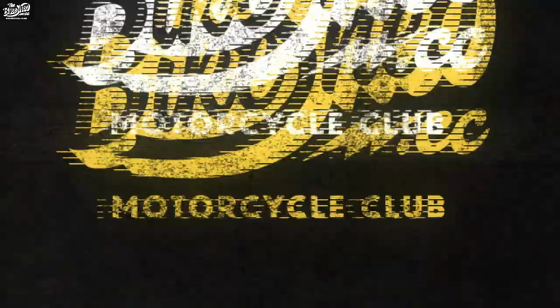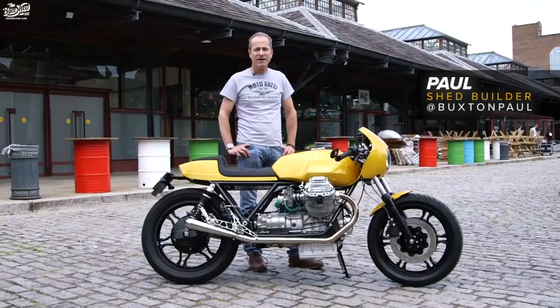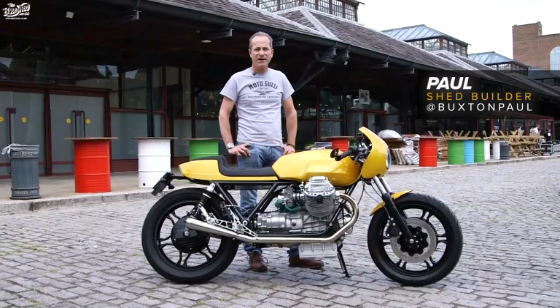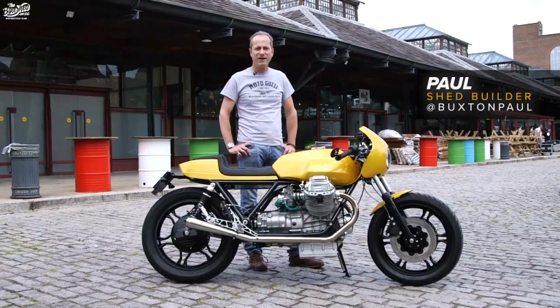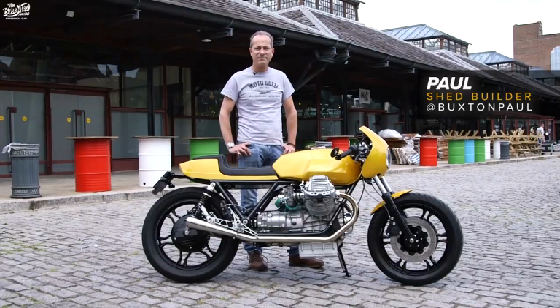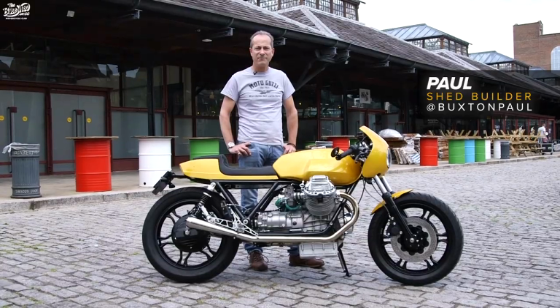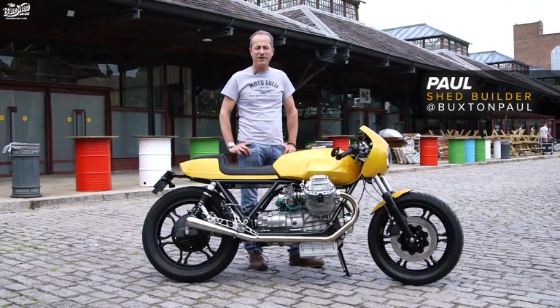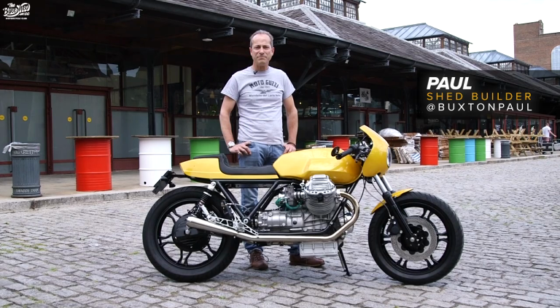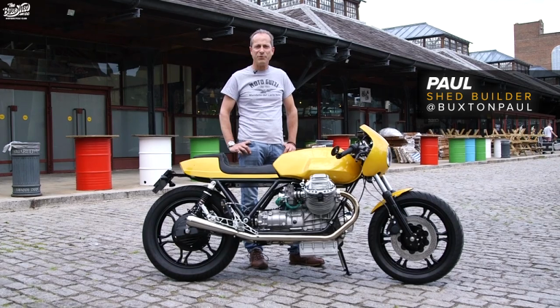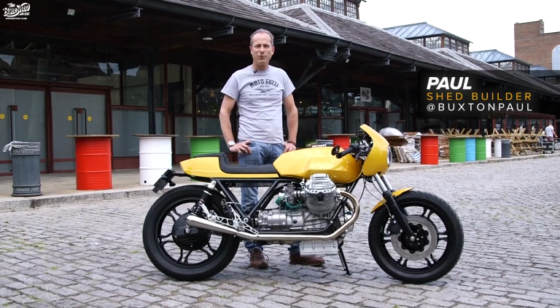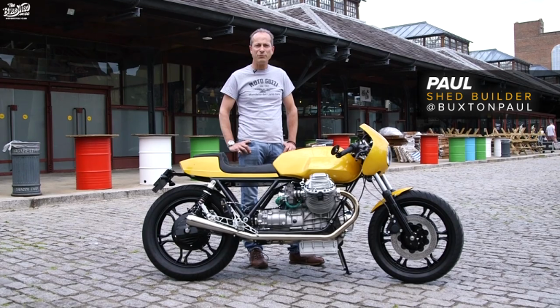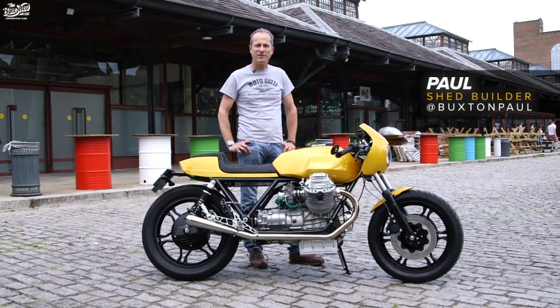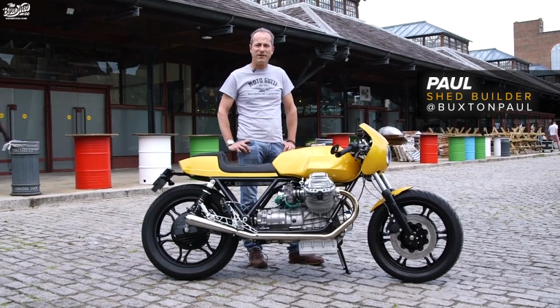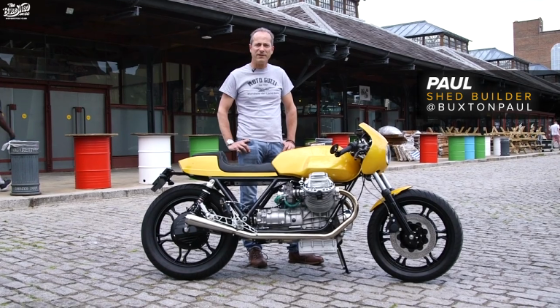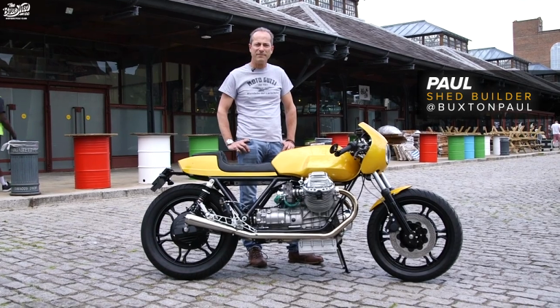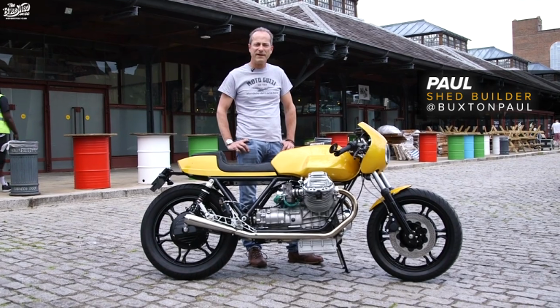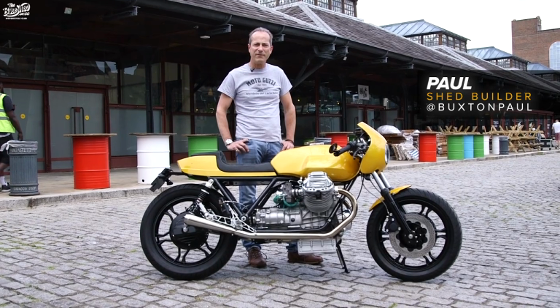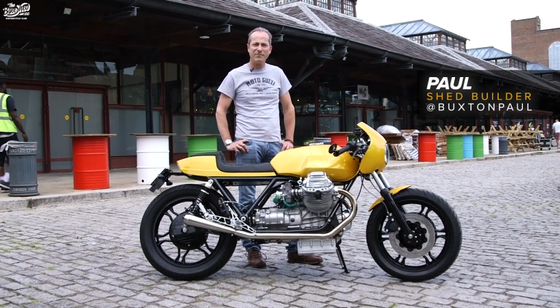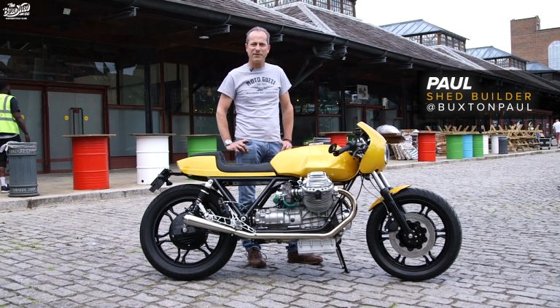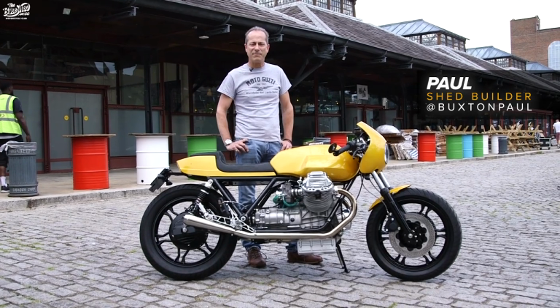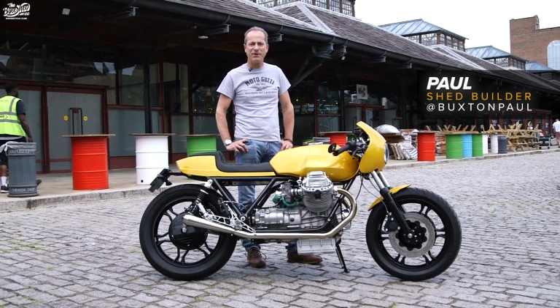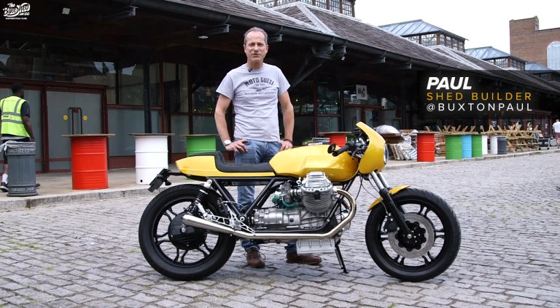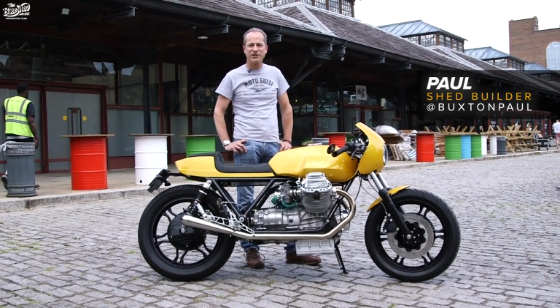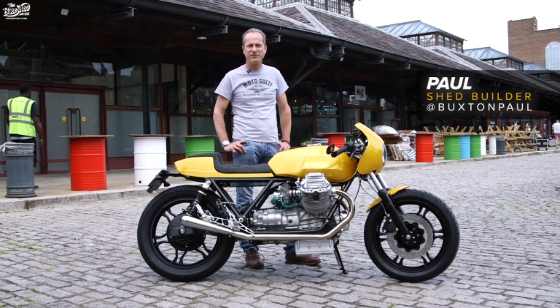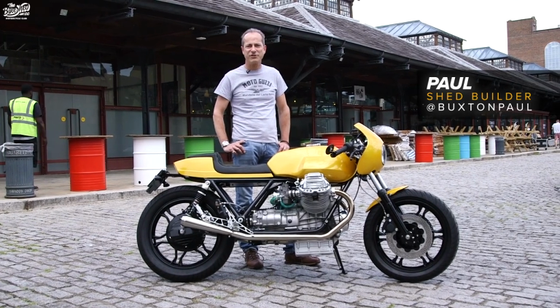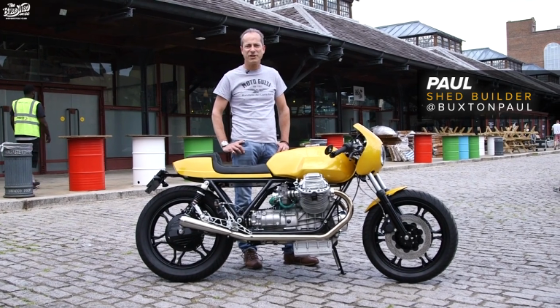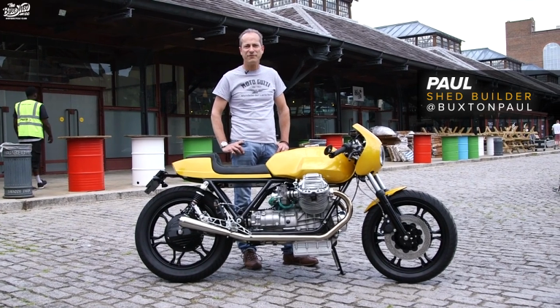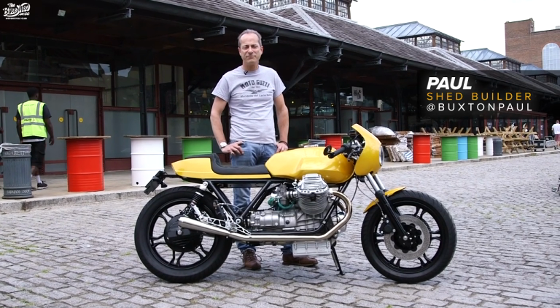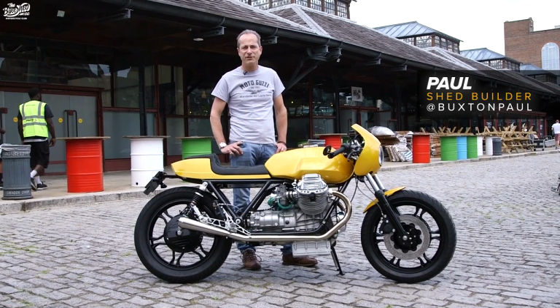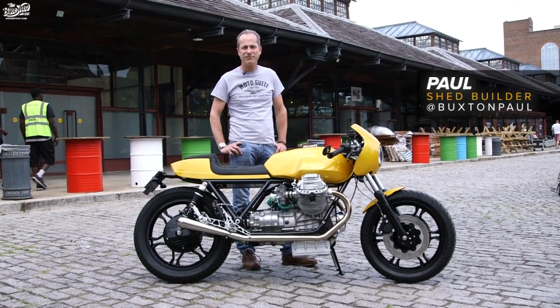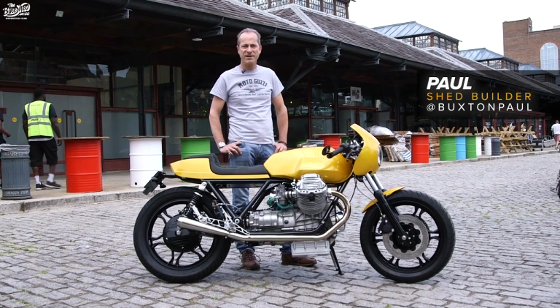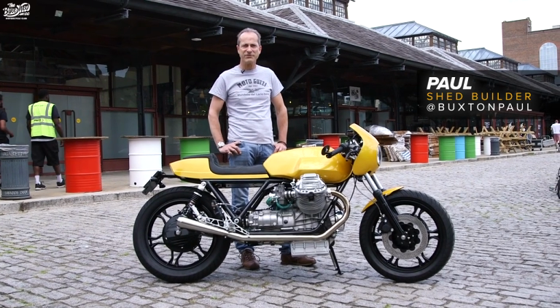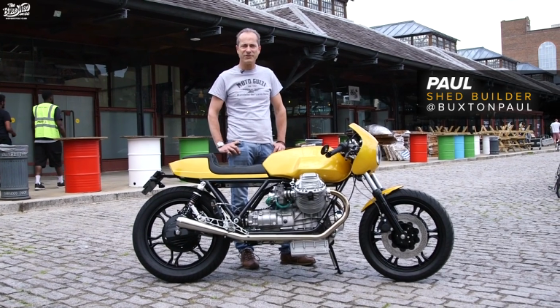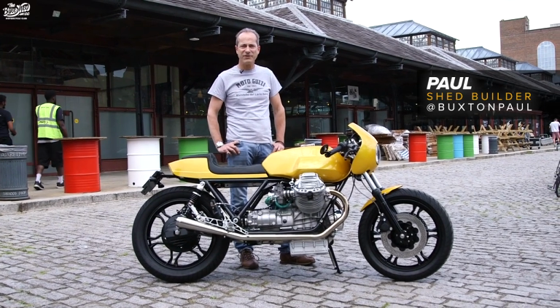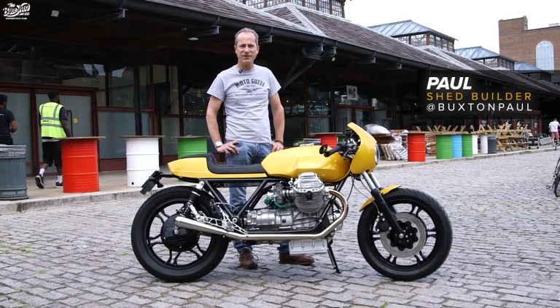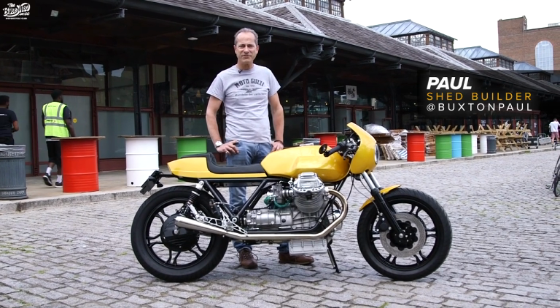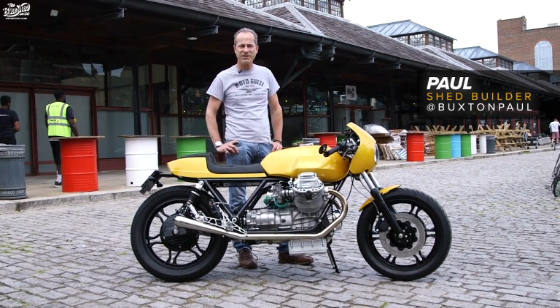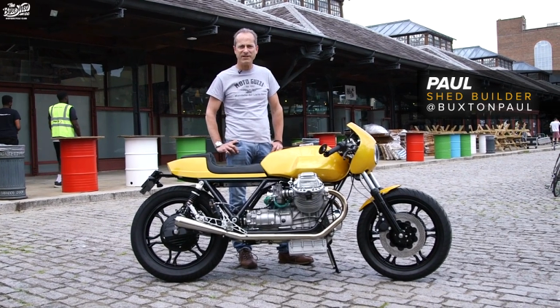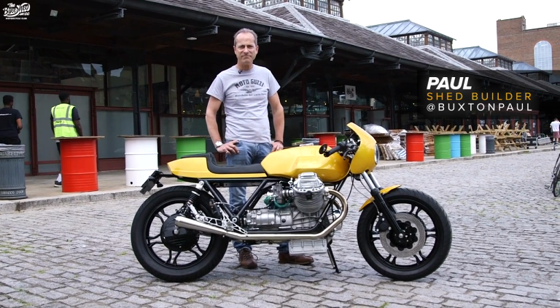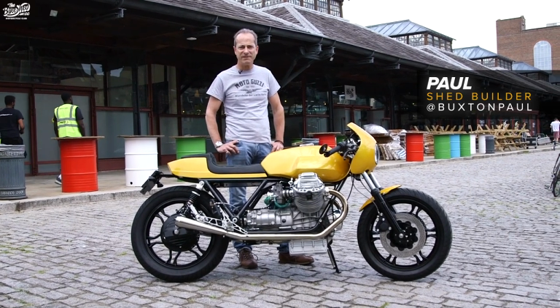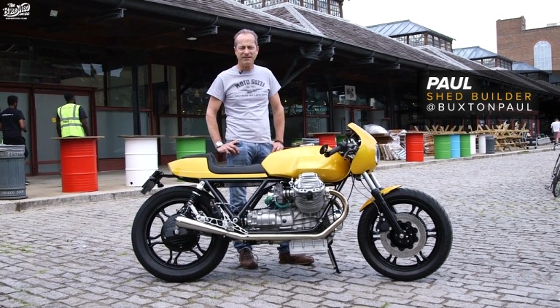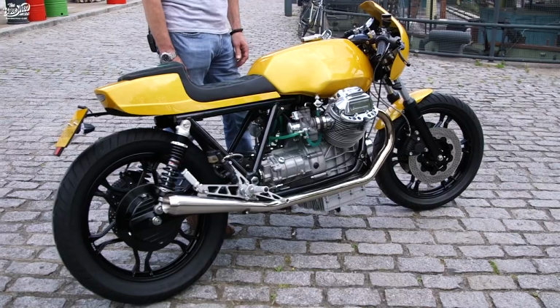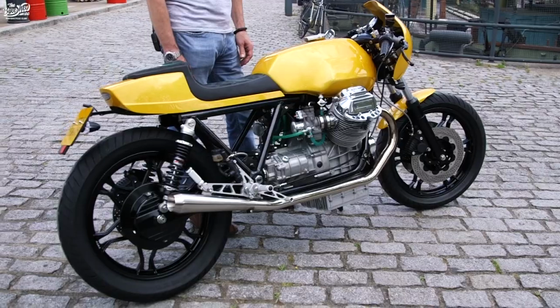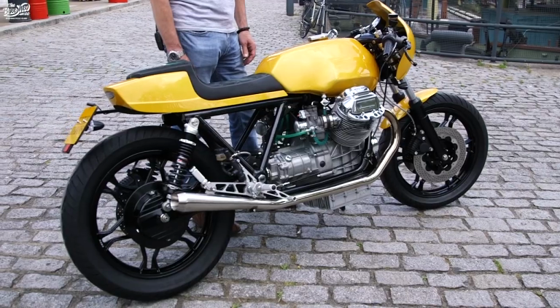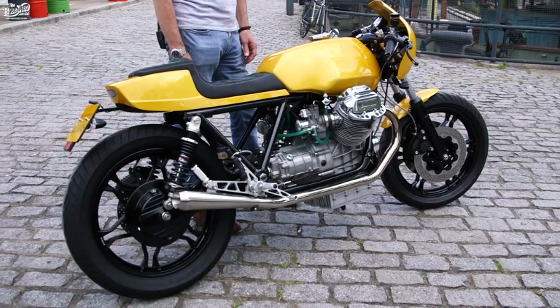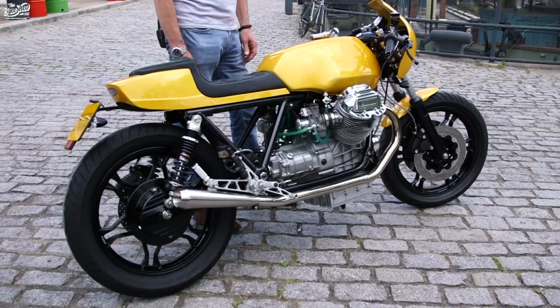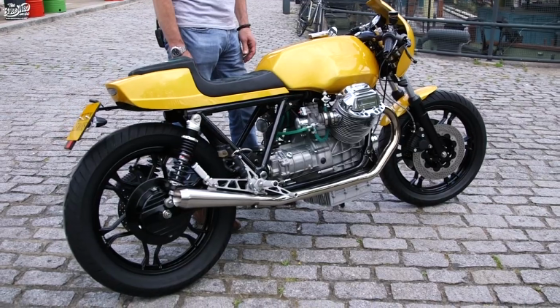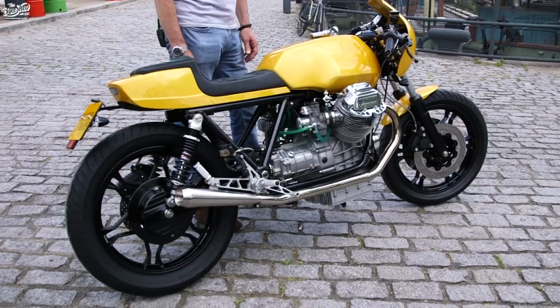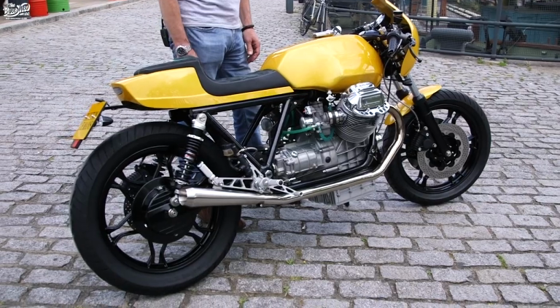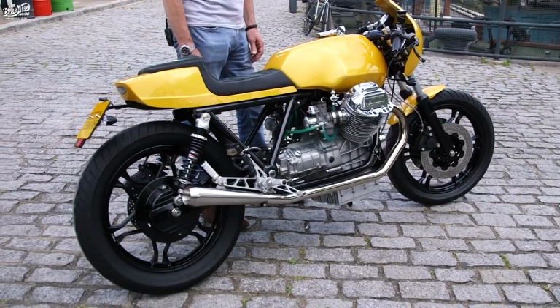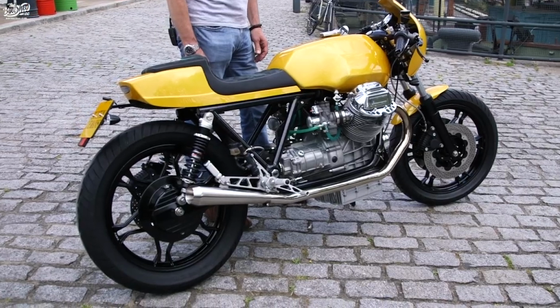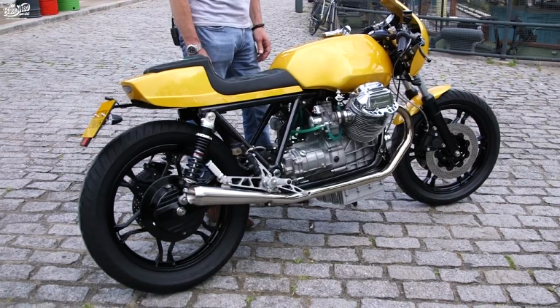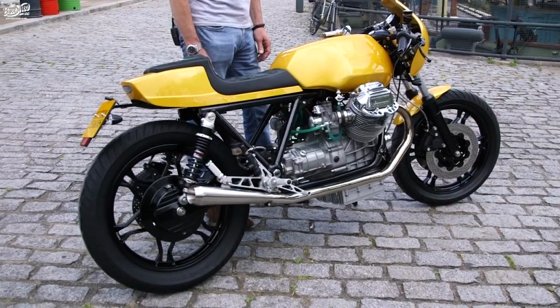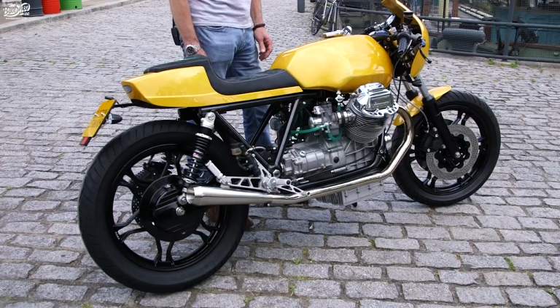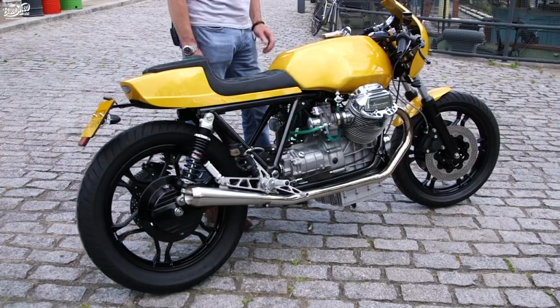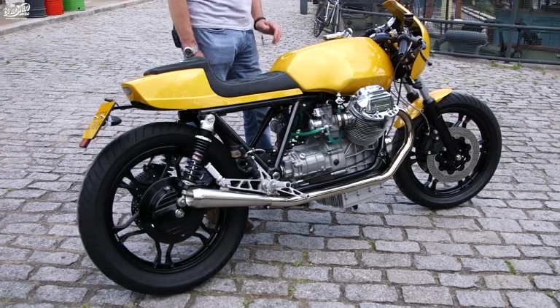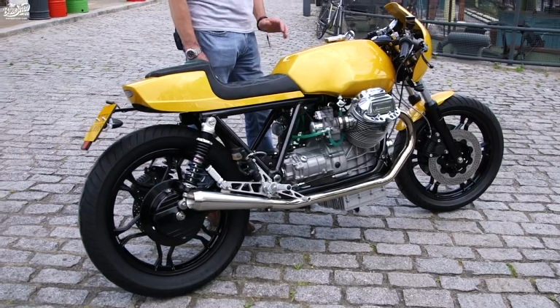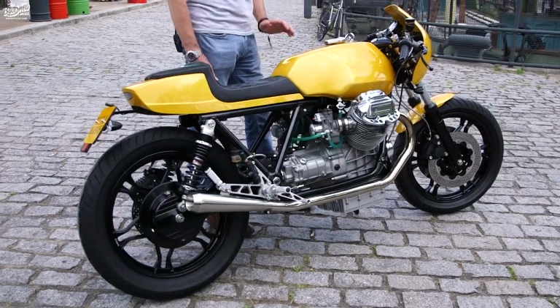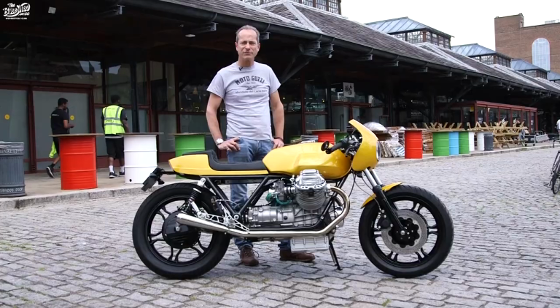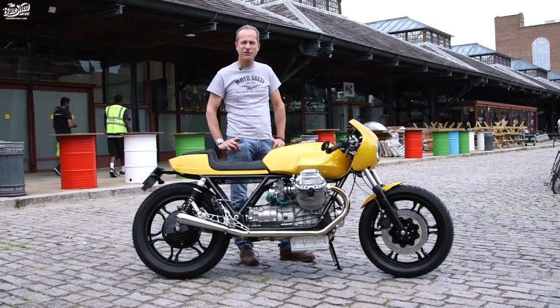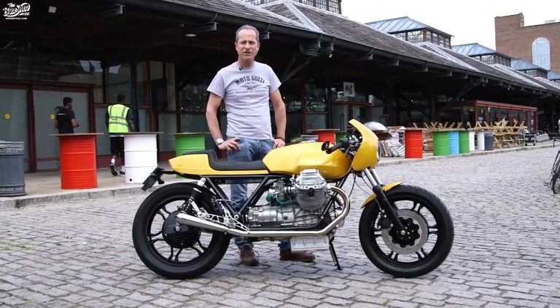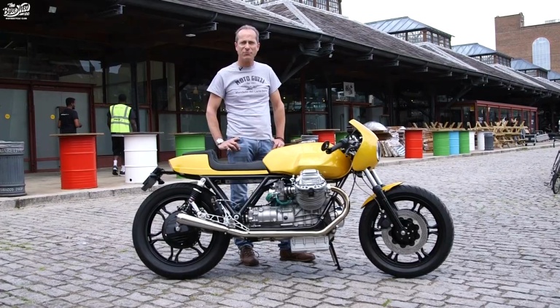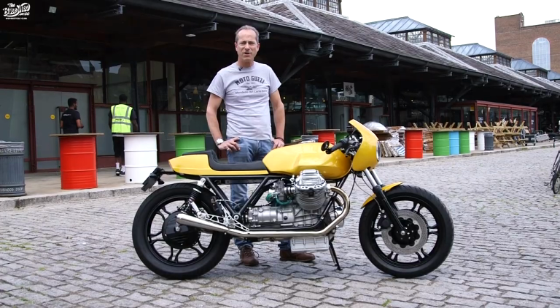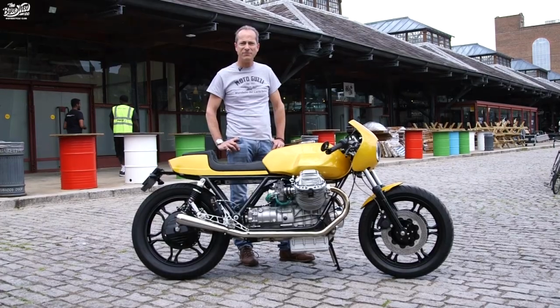Hi, I'm Paul. I'm here up at the Bike Shed Show 2019, and I've brought my bike up to Beyond Shed Row.